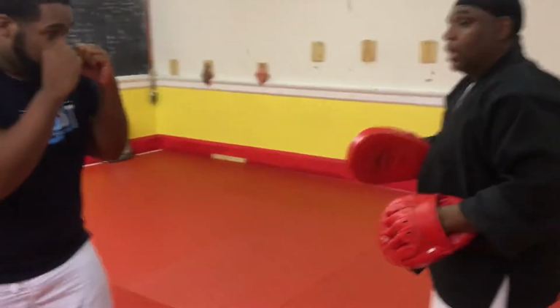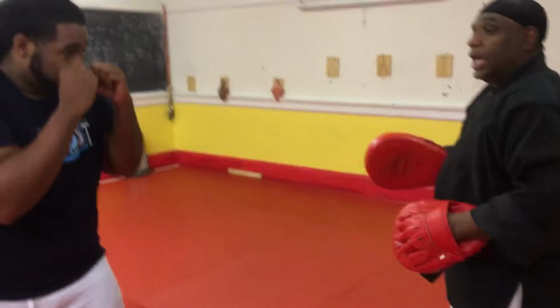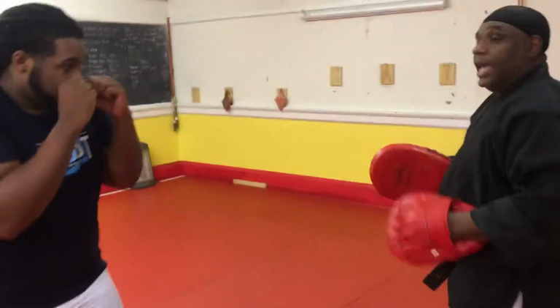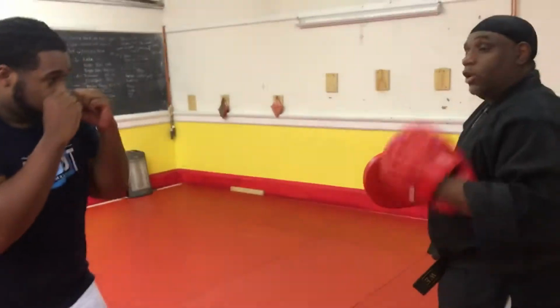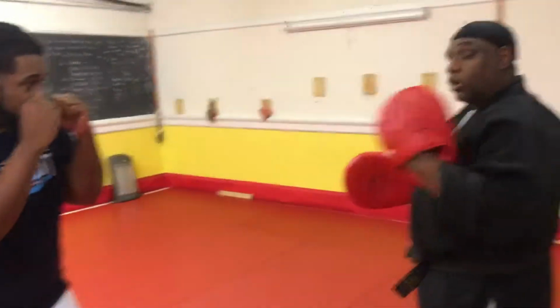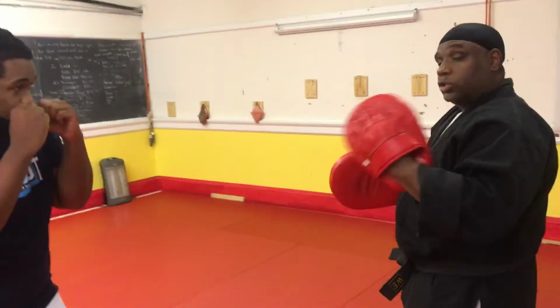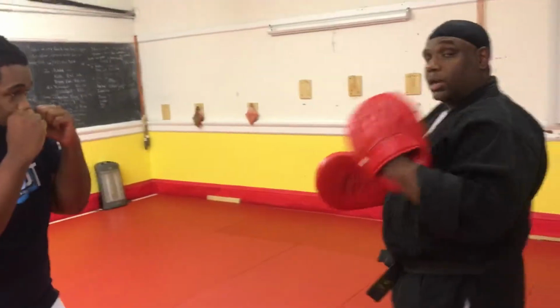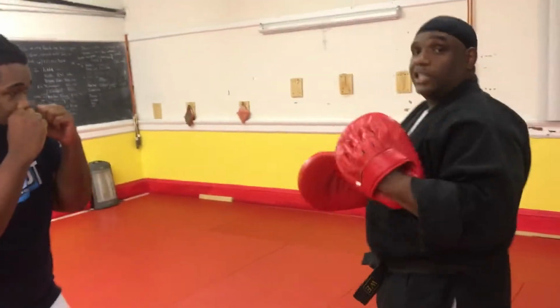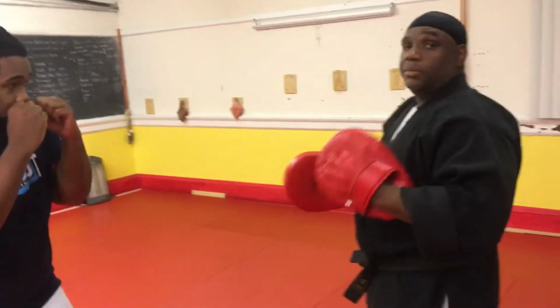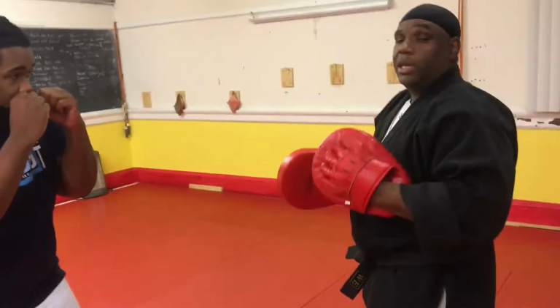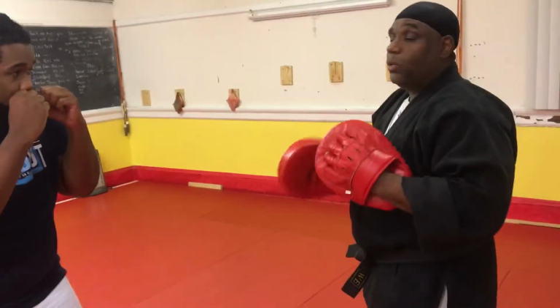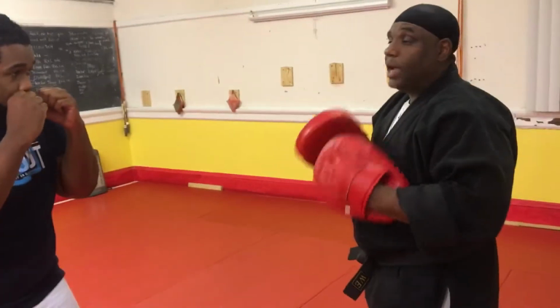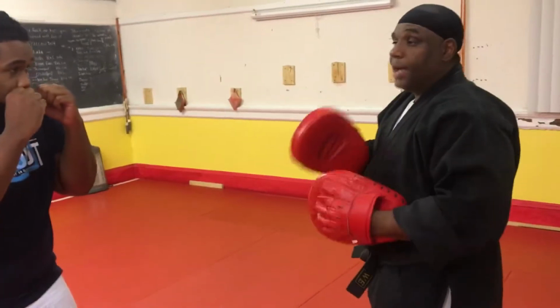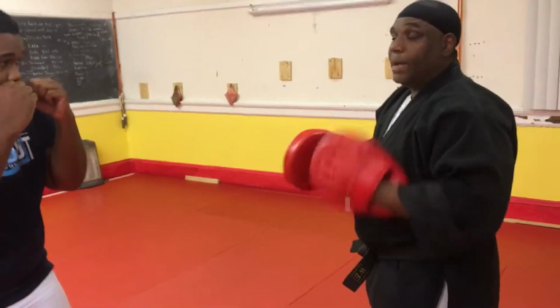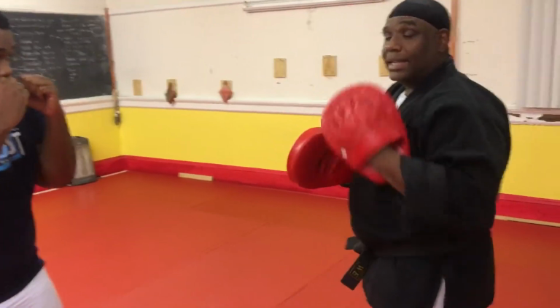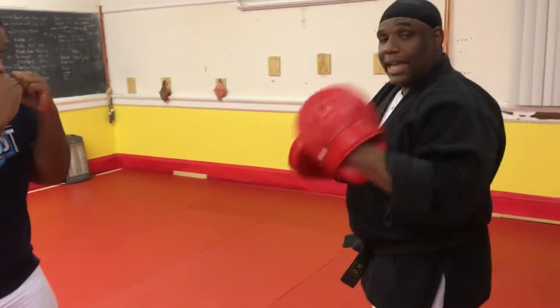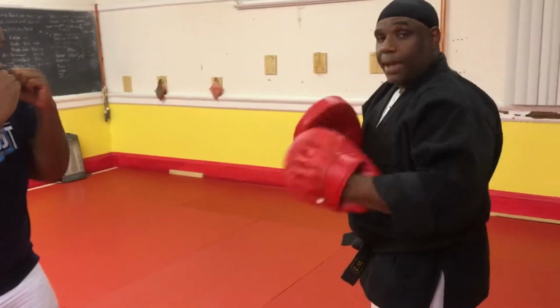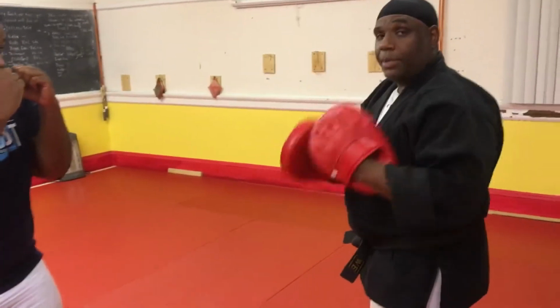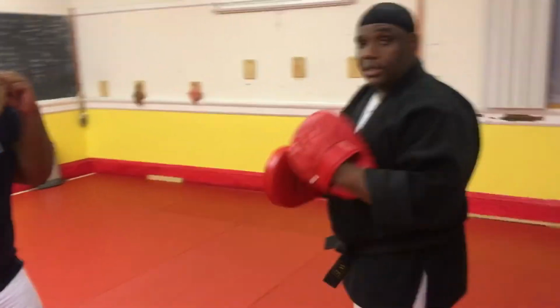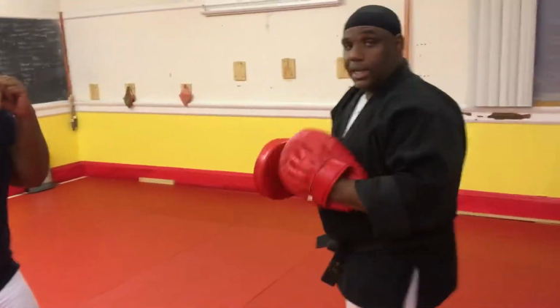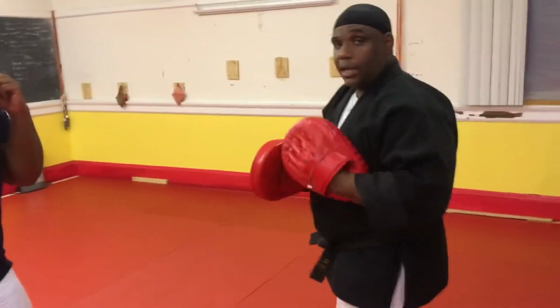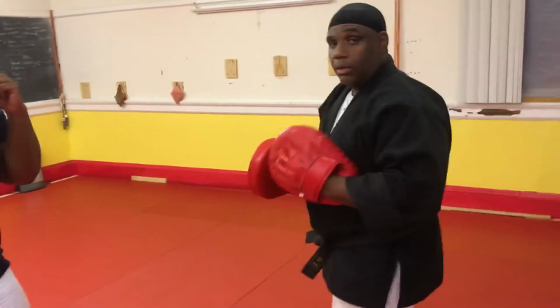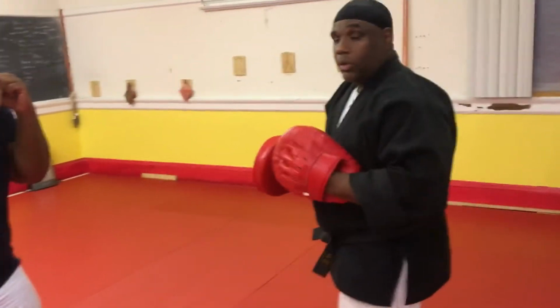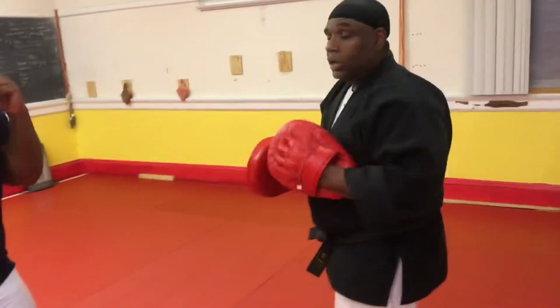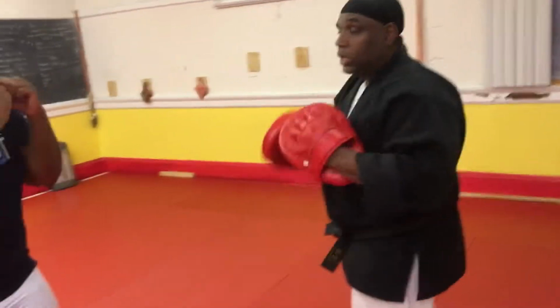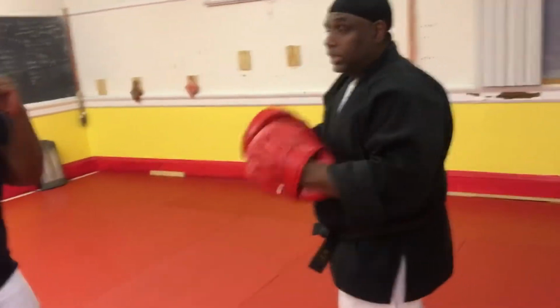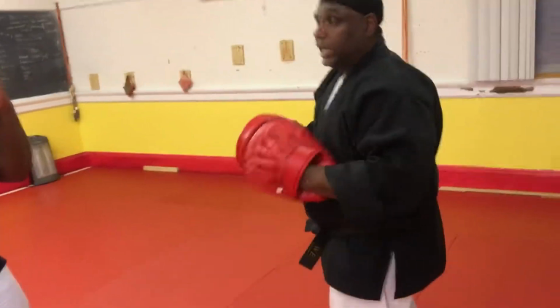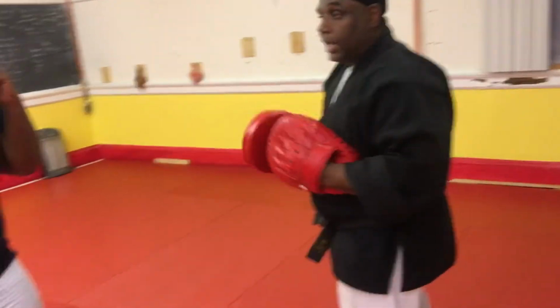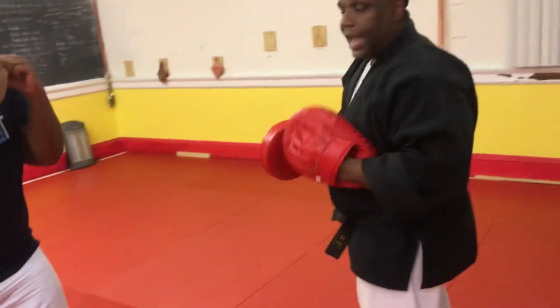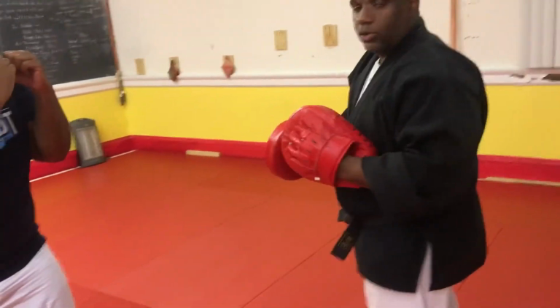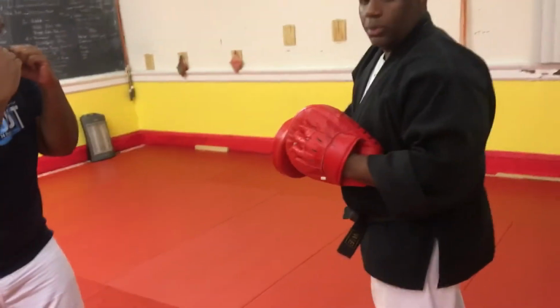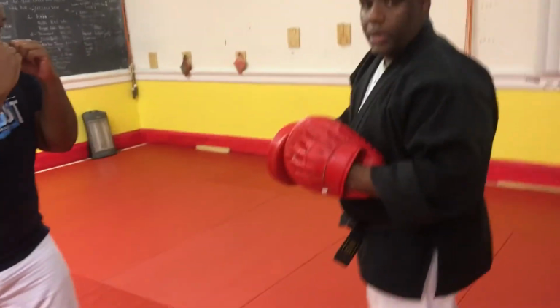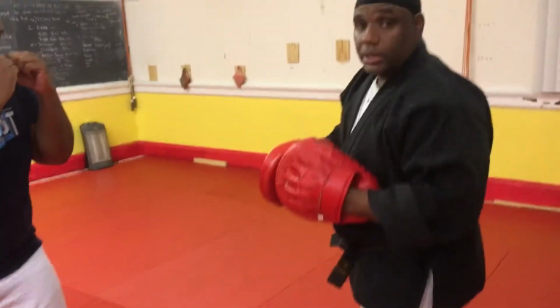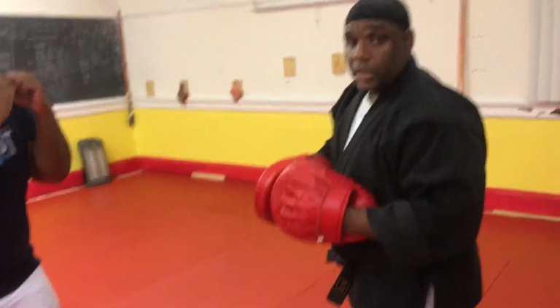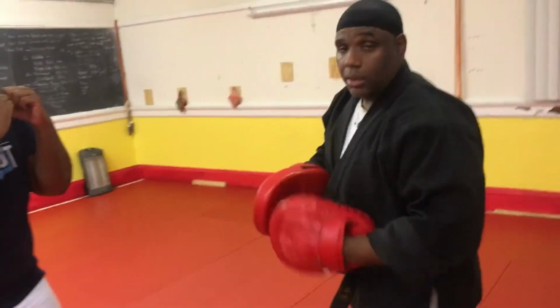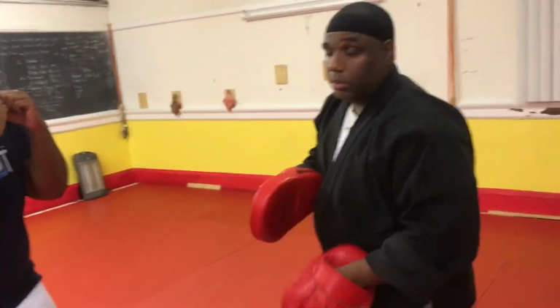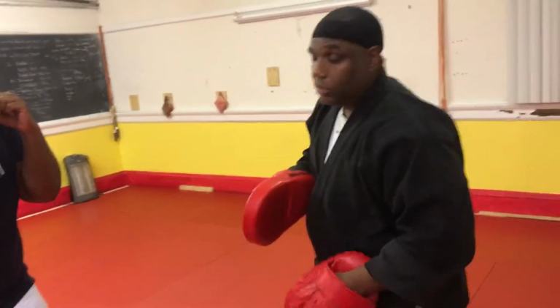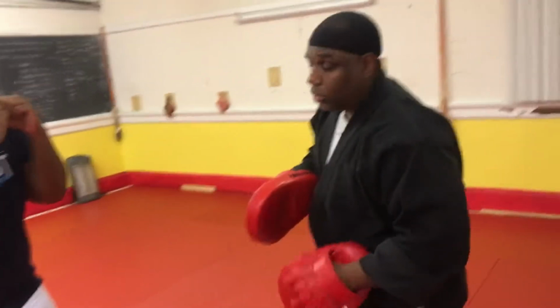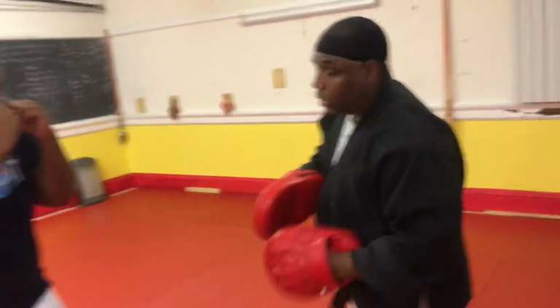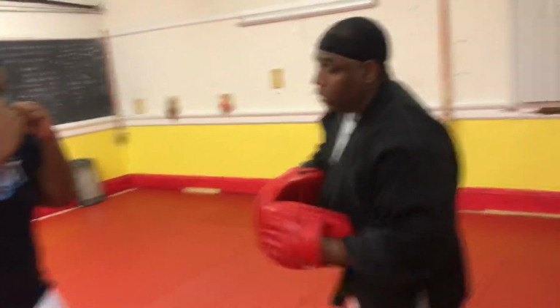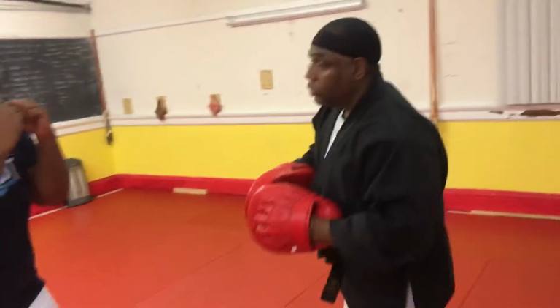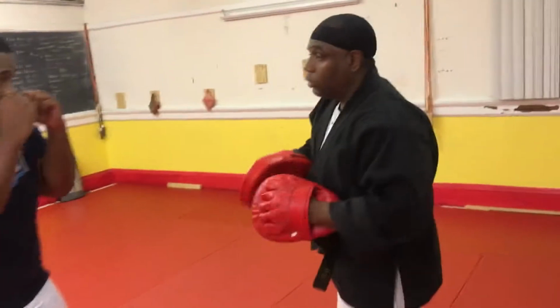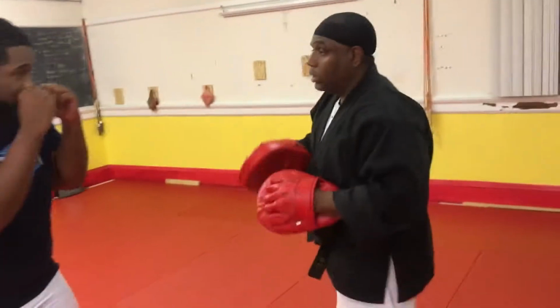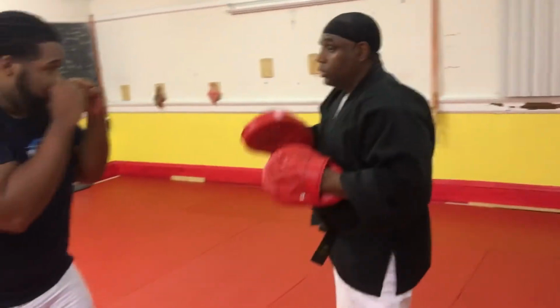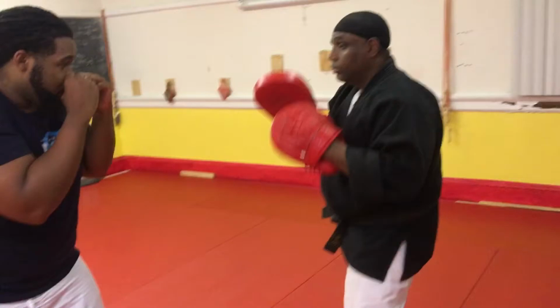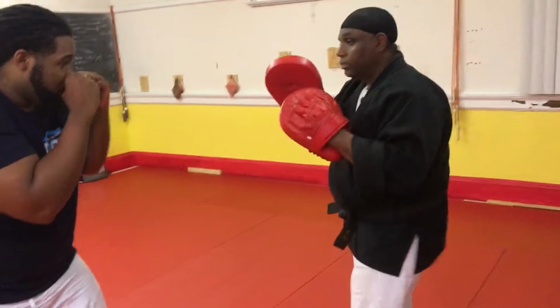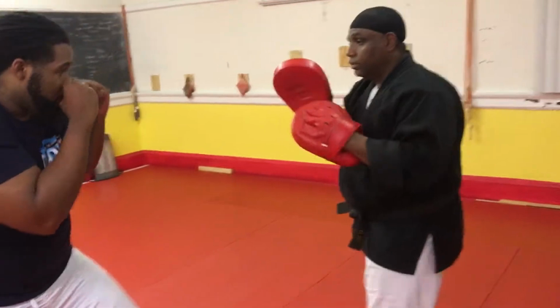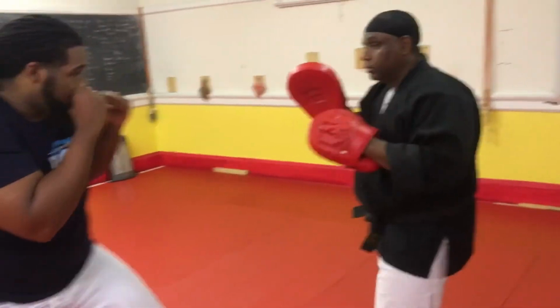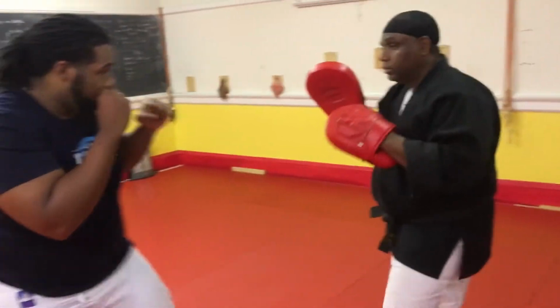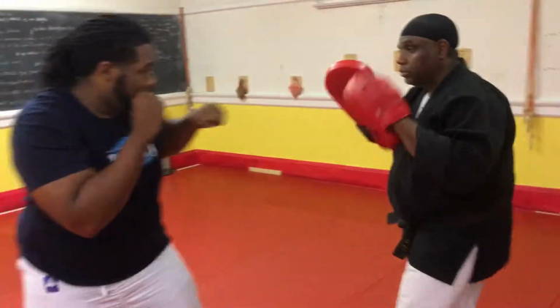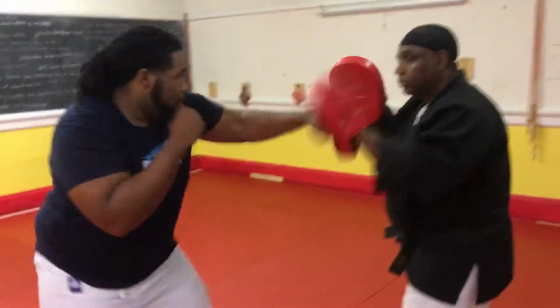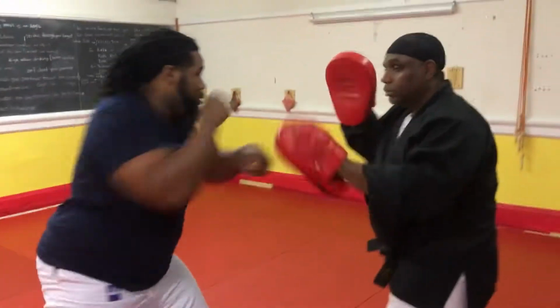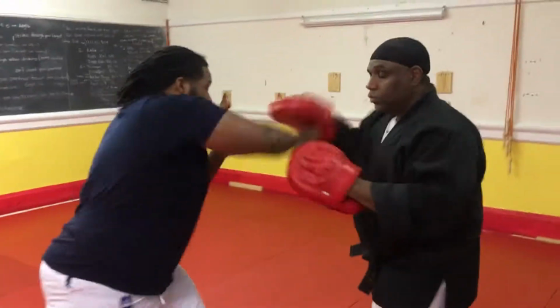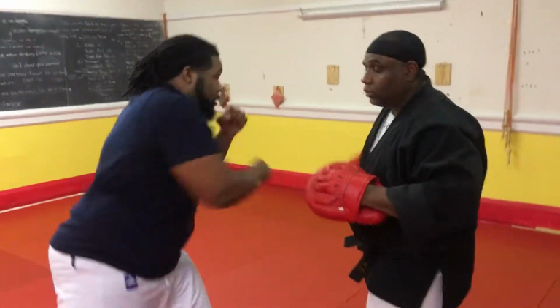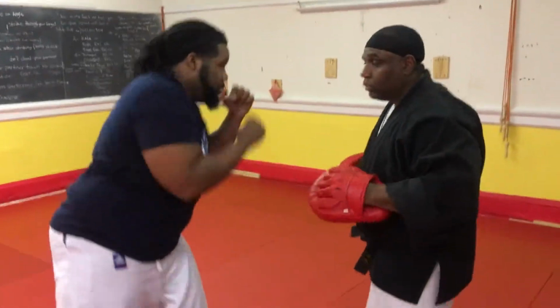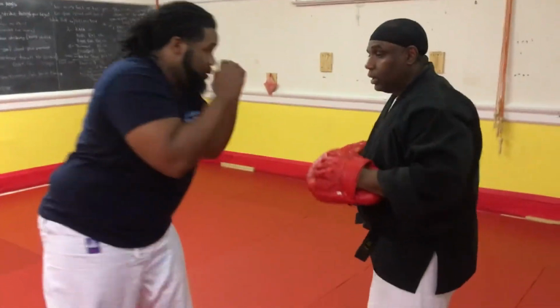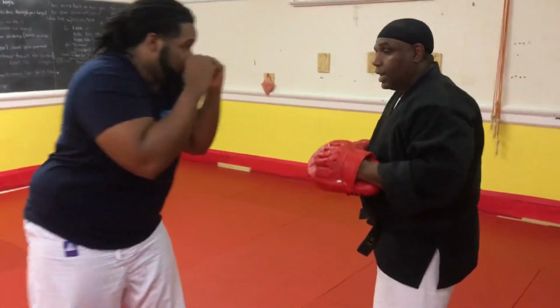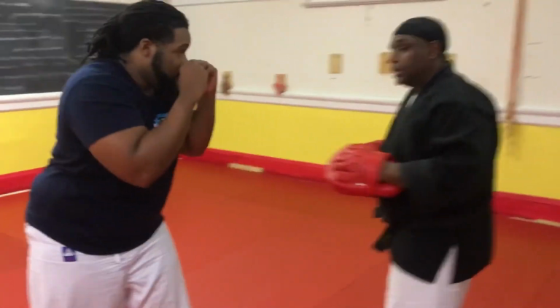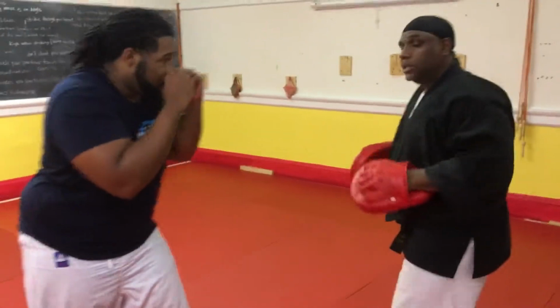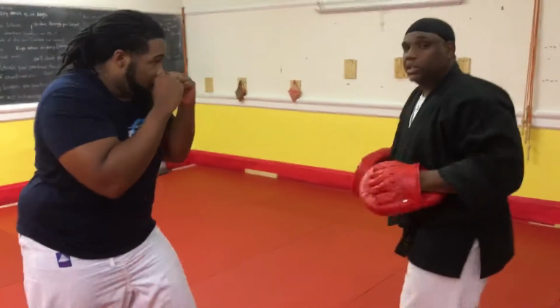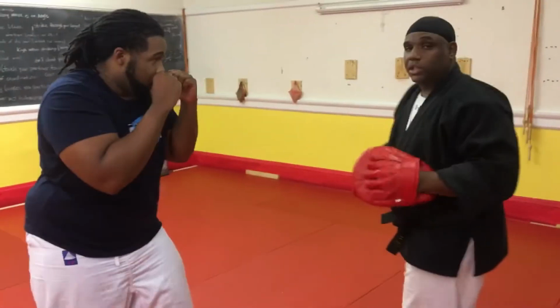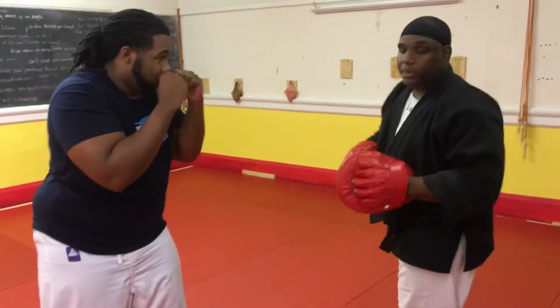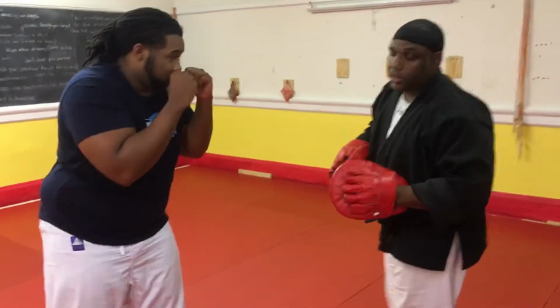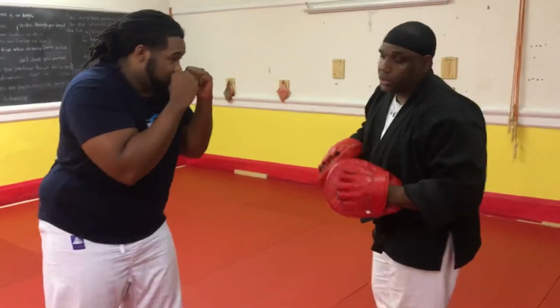And it also gives me my timing — he's seeing an actual punch go. So one, two. I can touch his punches.